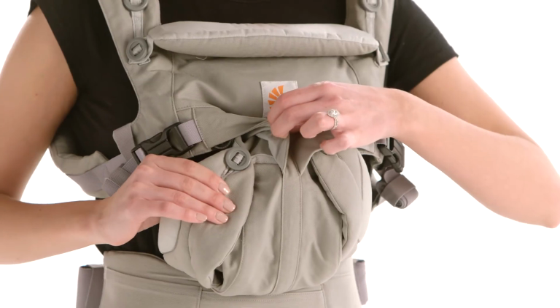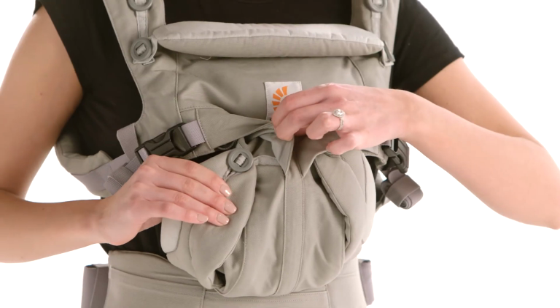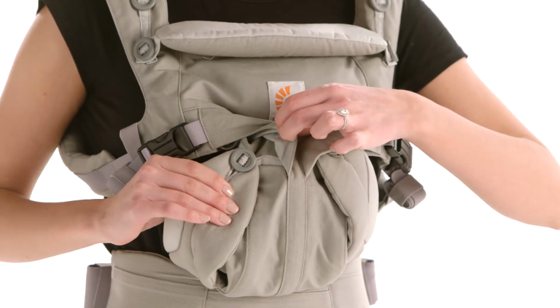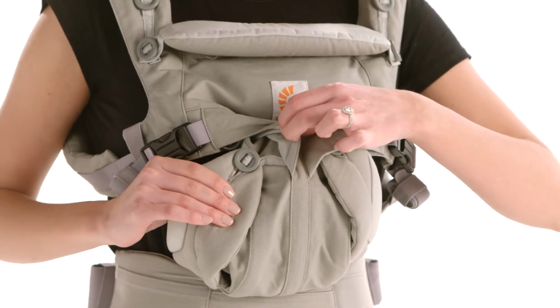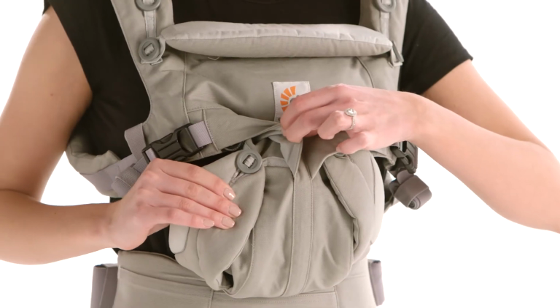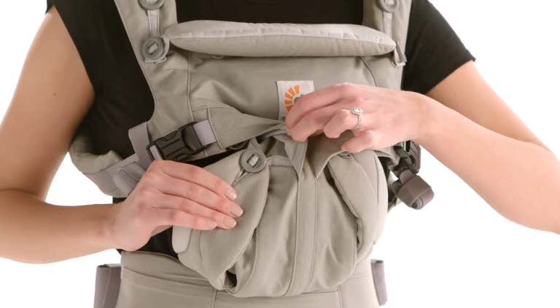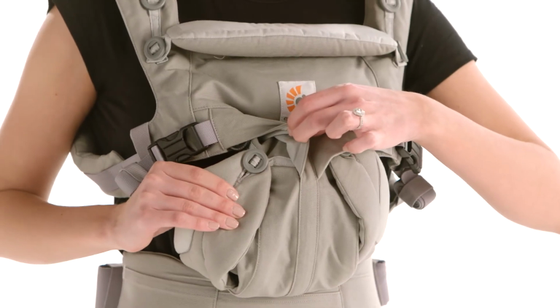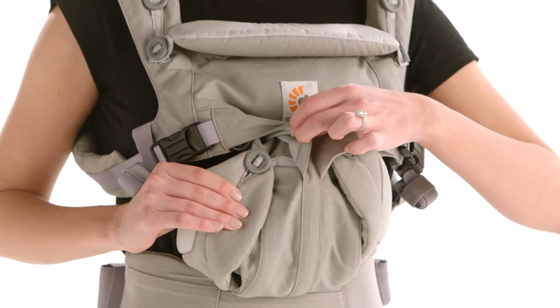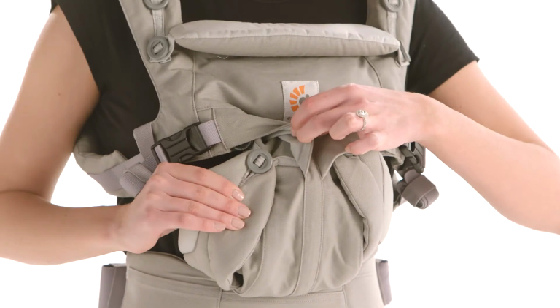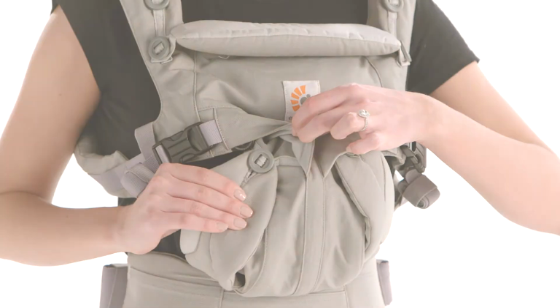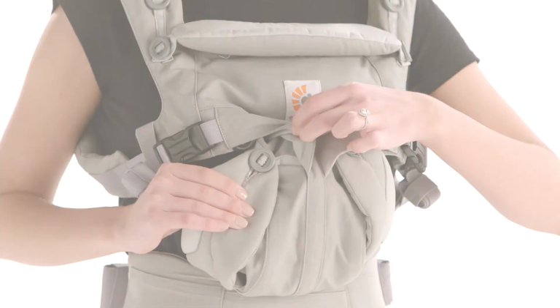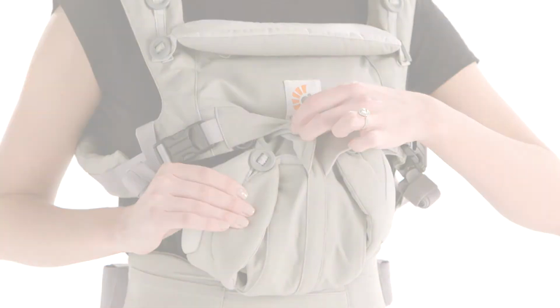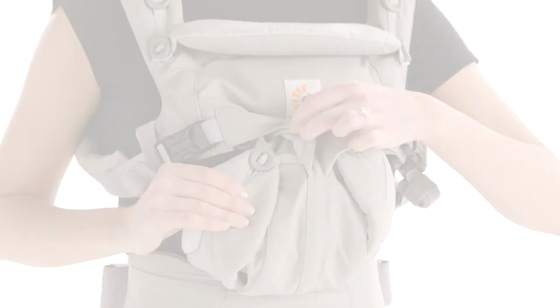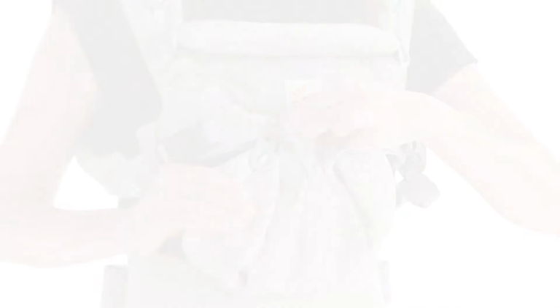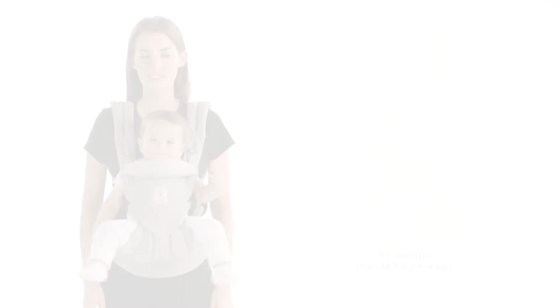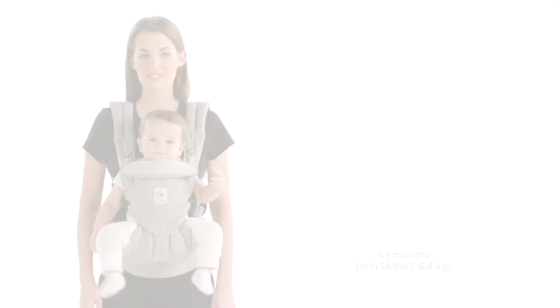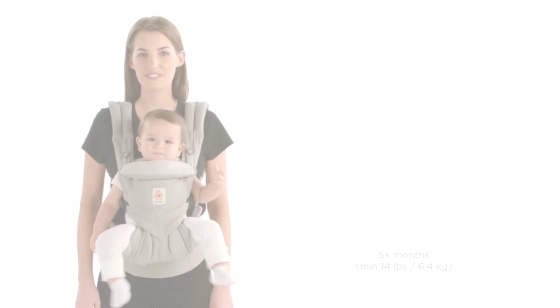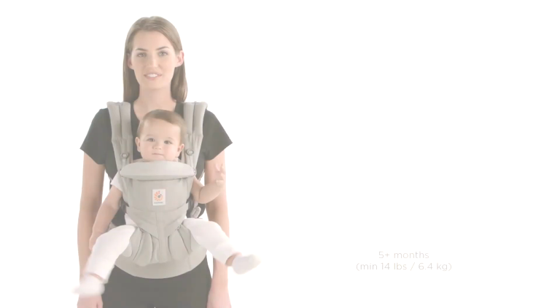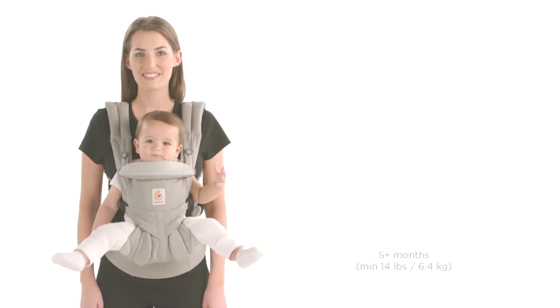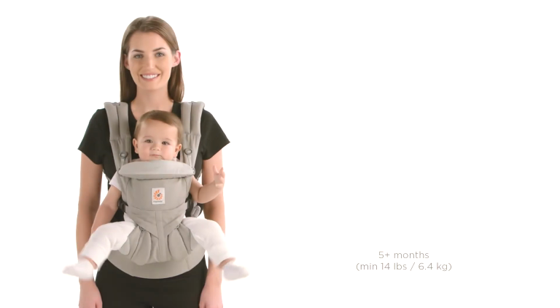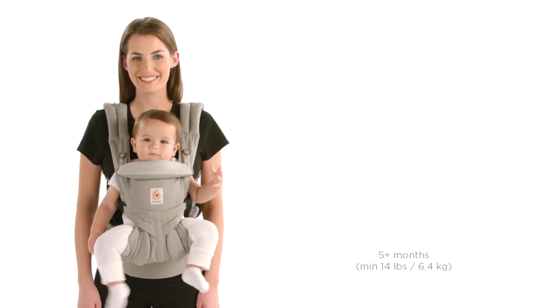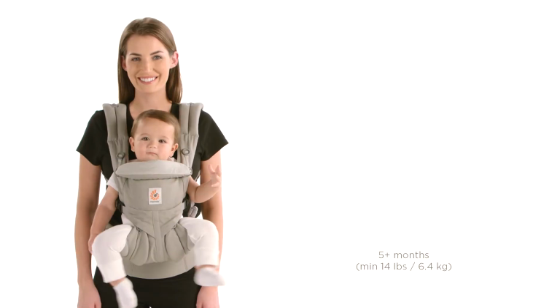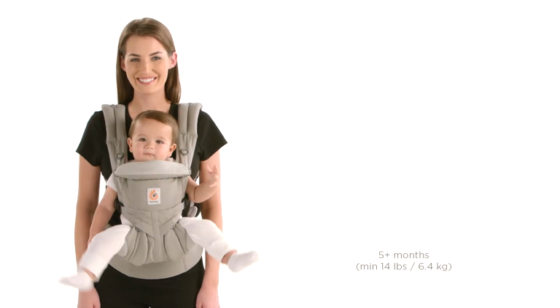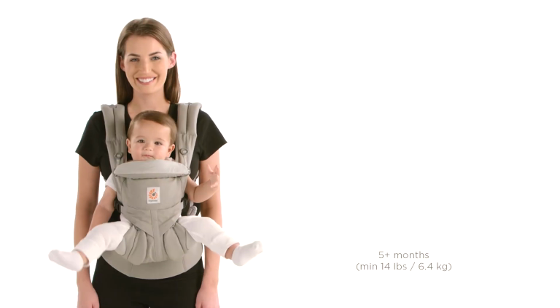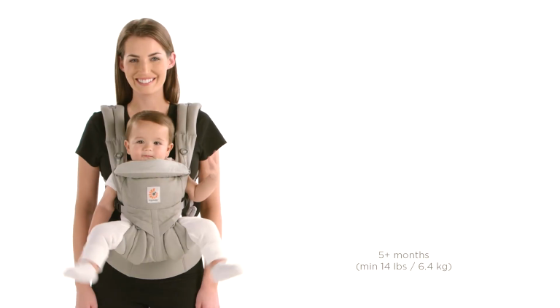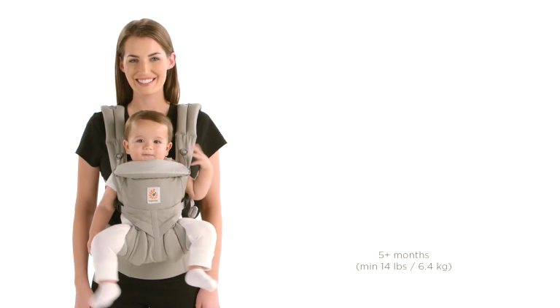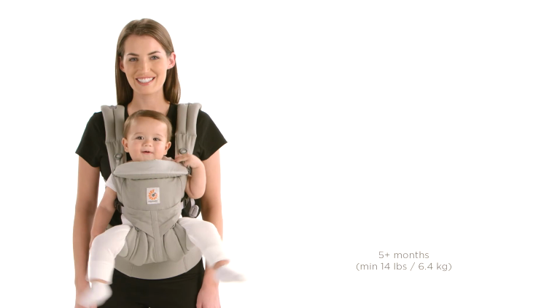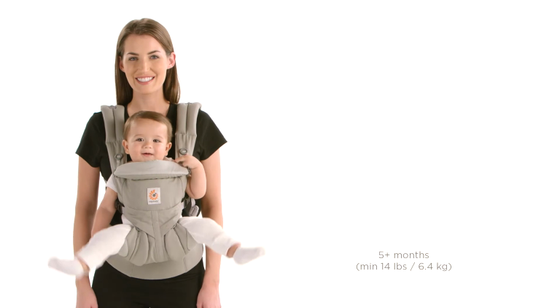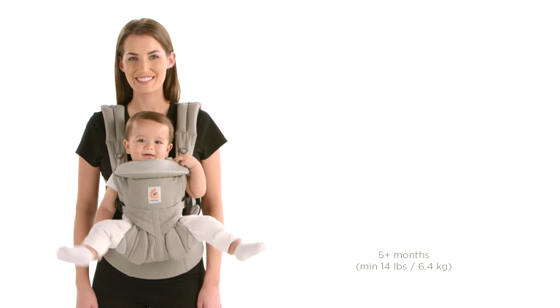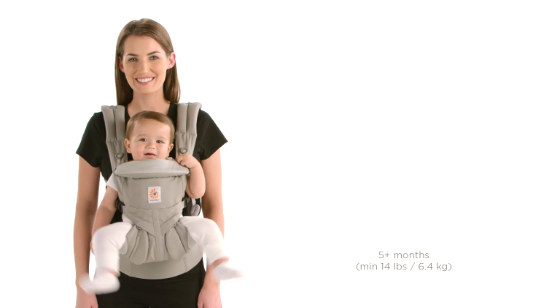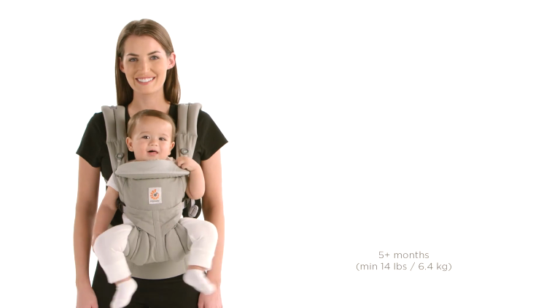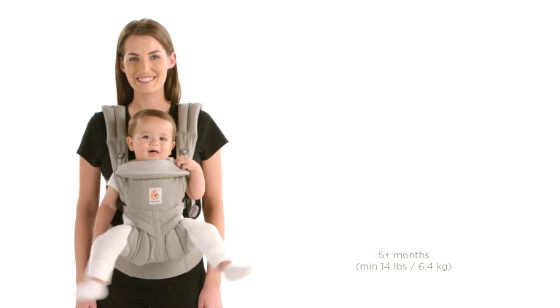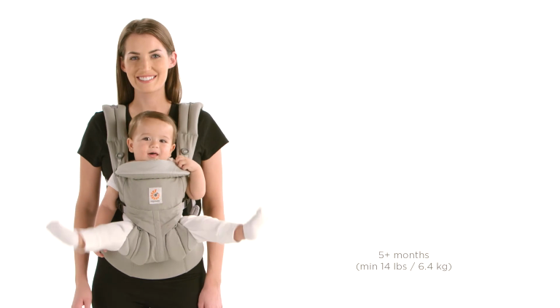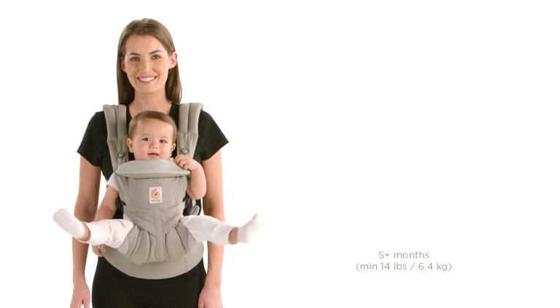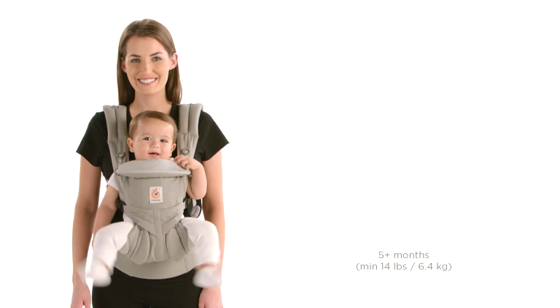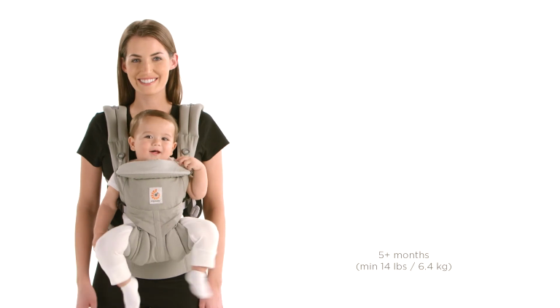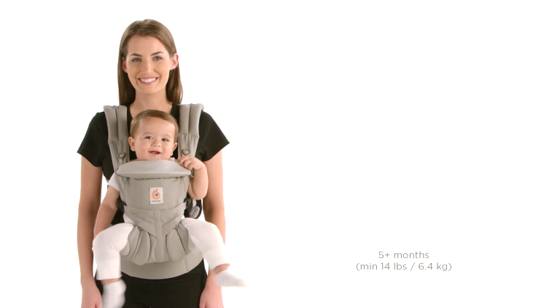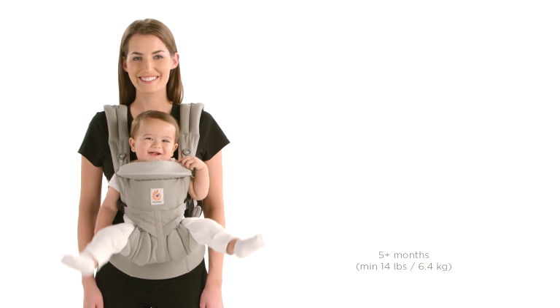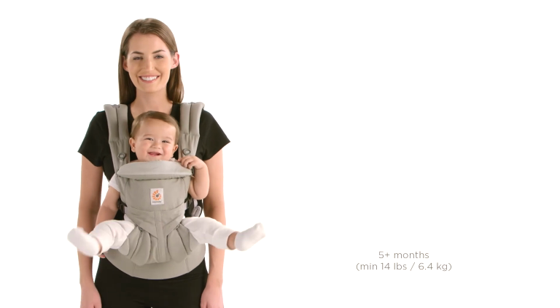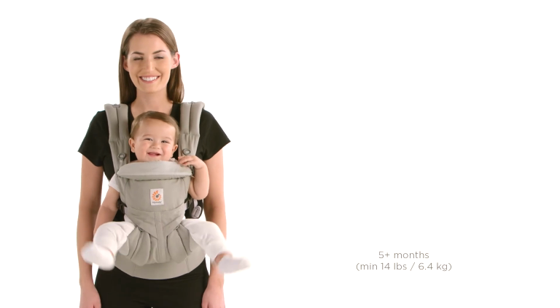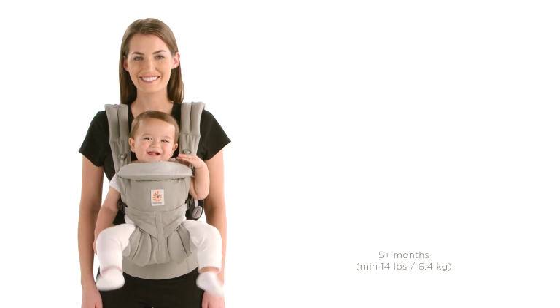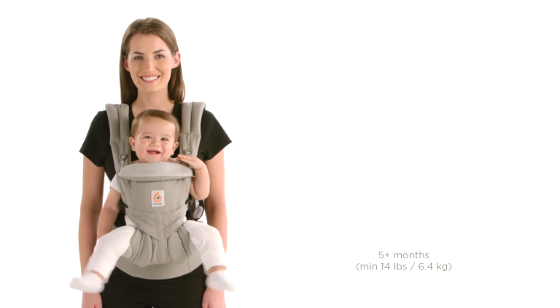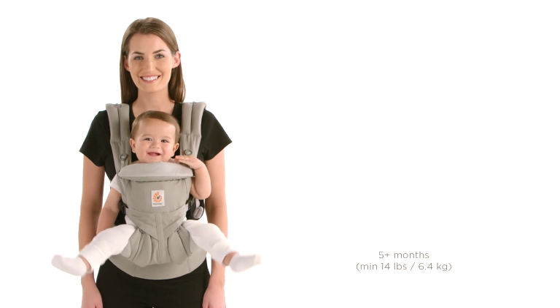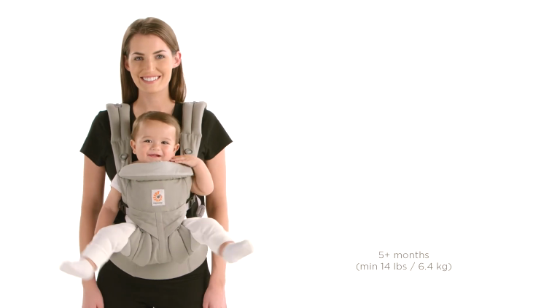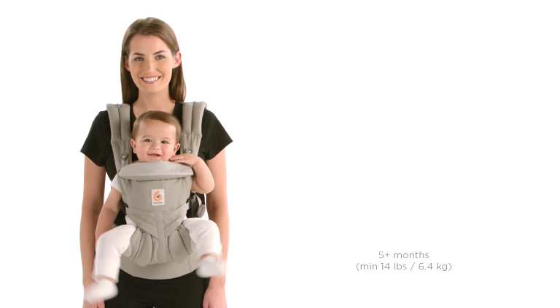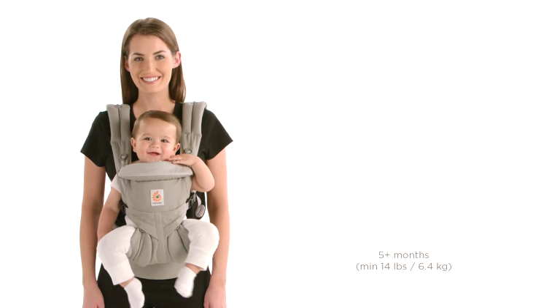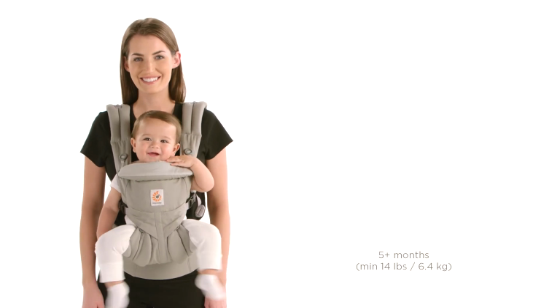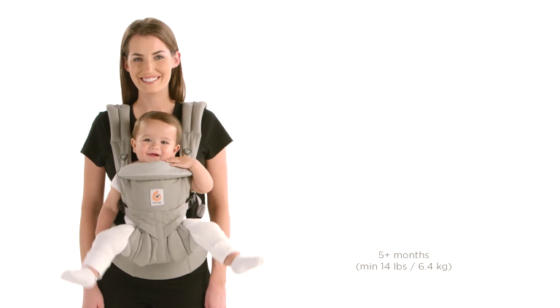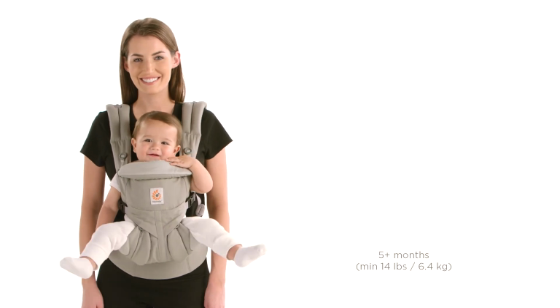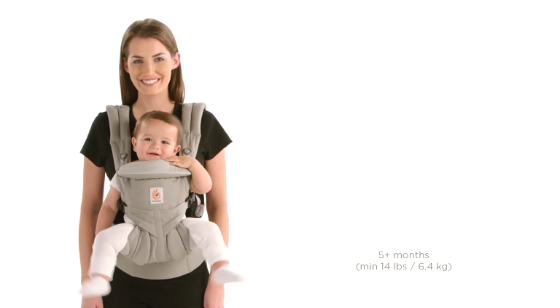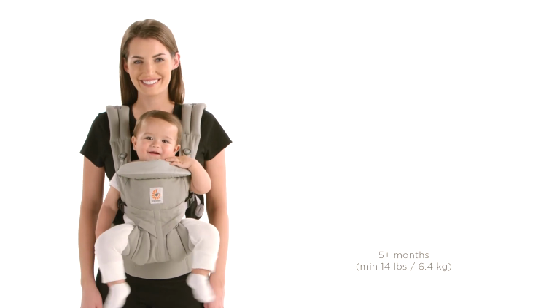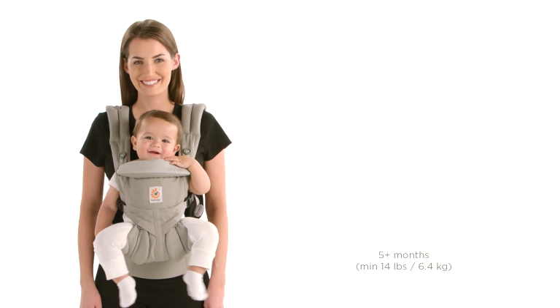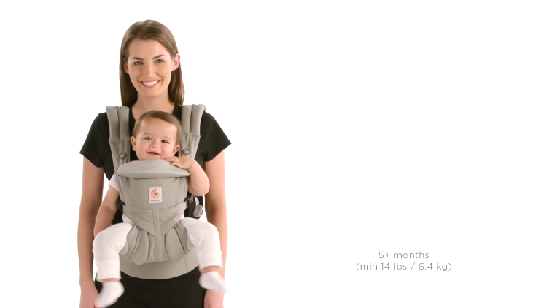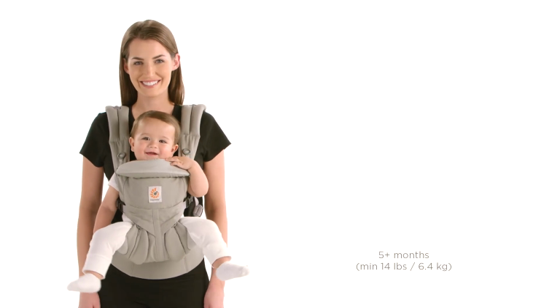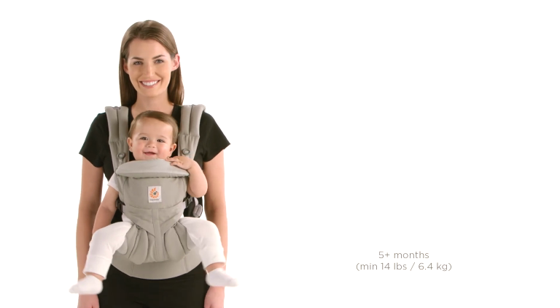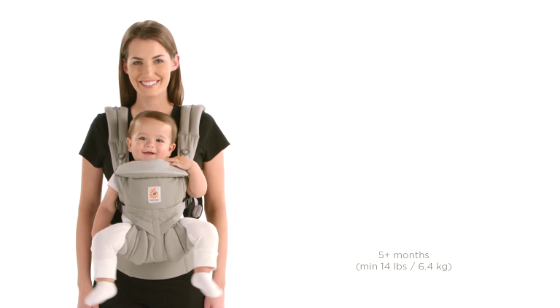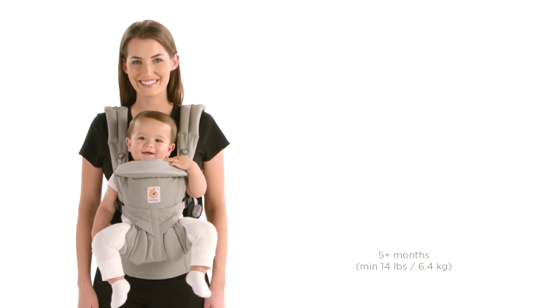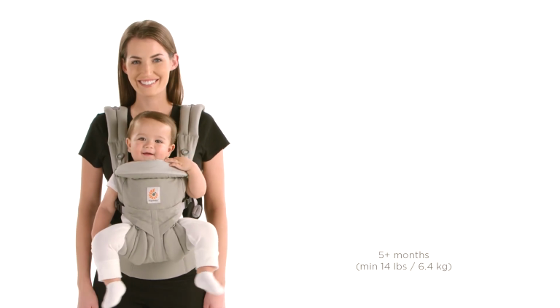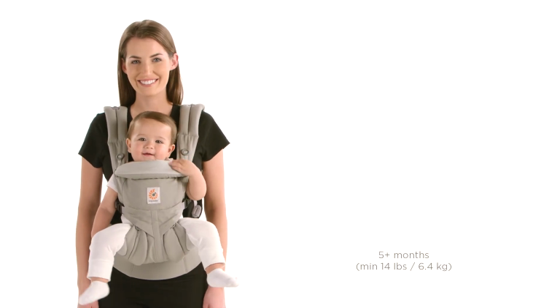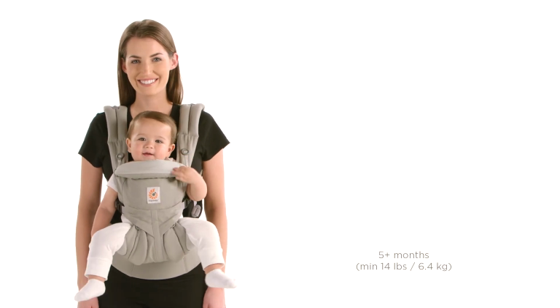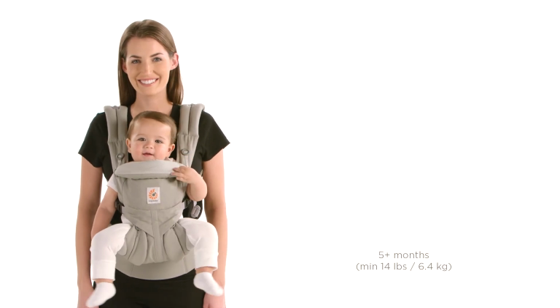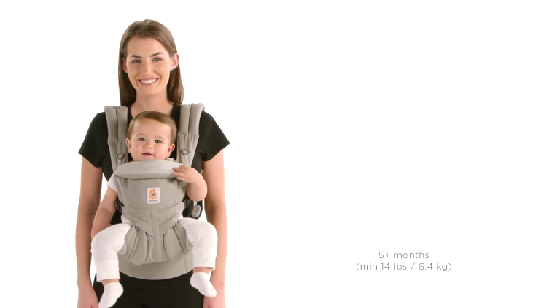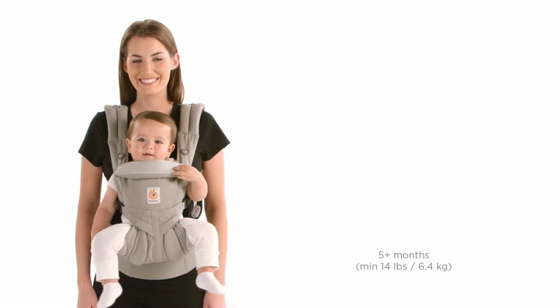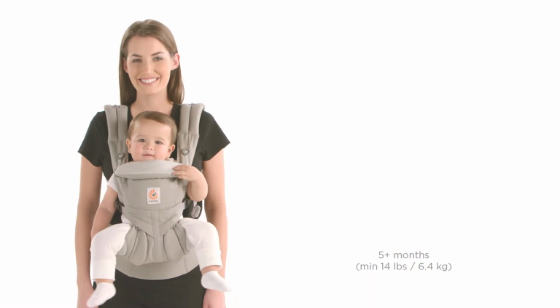That's it. It's that simple. You're ready to go. New Ergobaby Omni 360 — the all-in-one baby carrier for everyone.